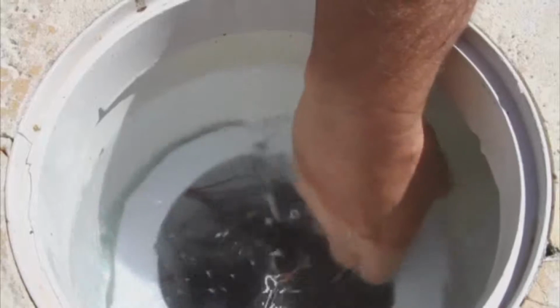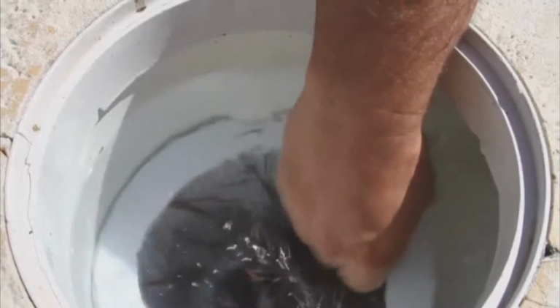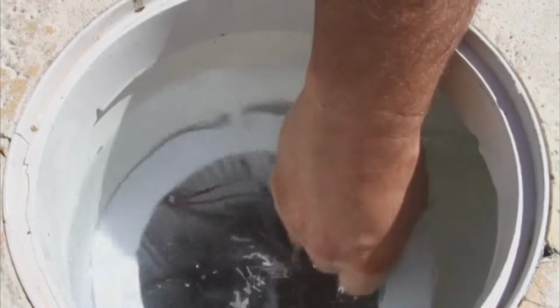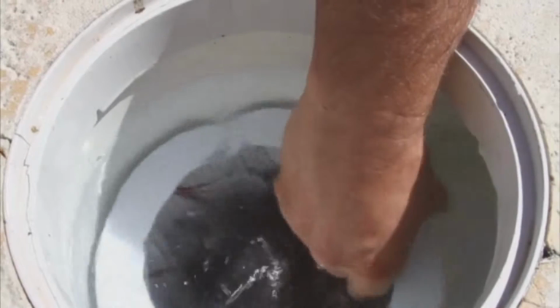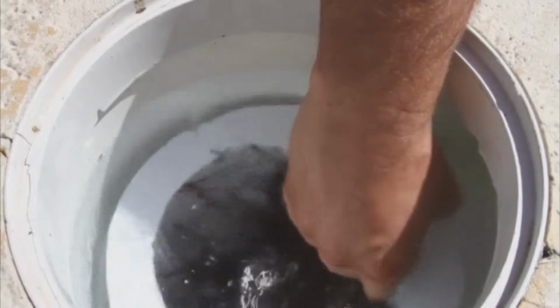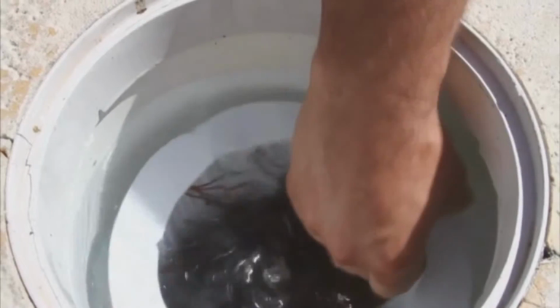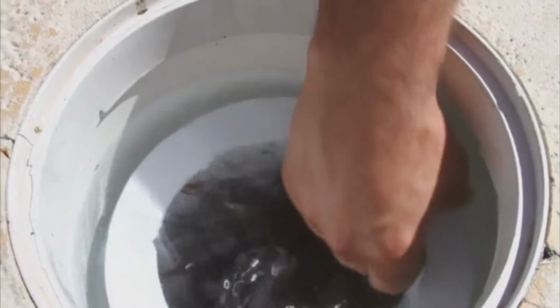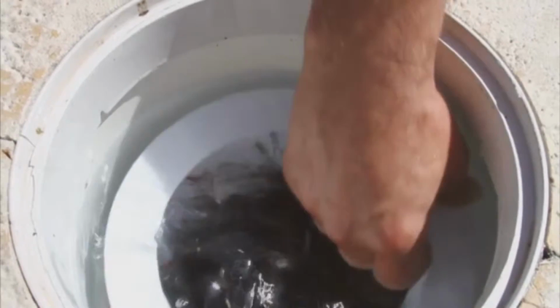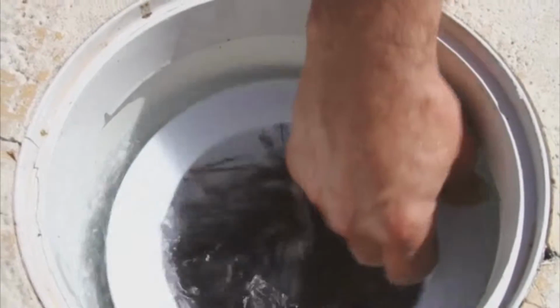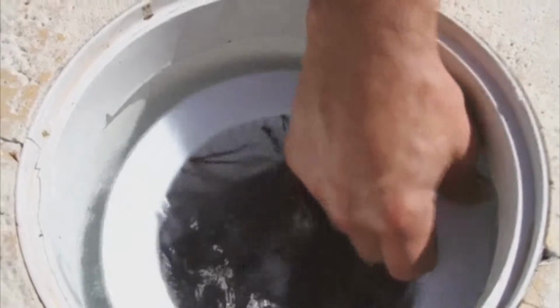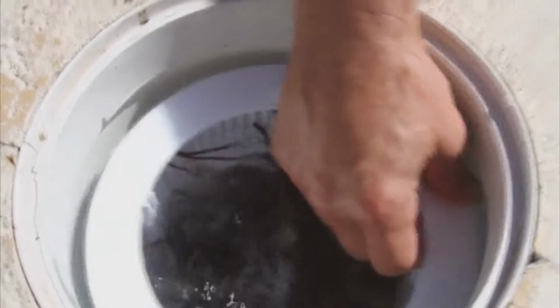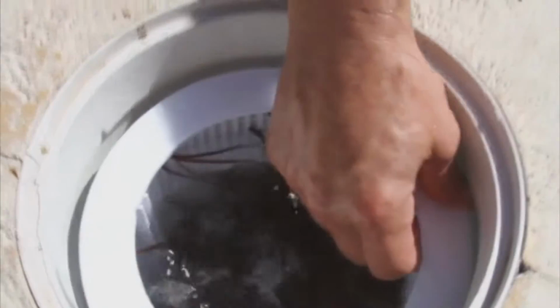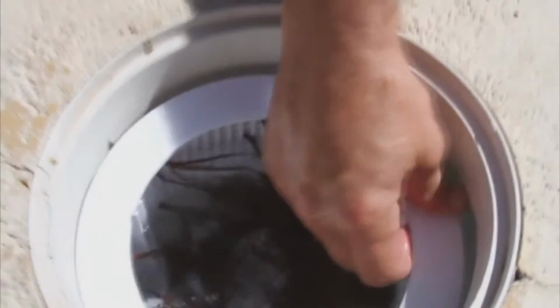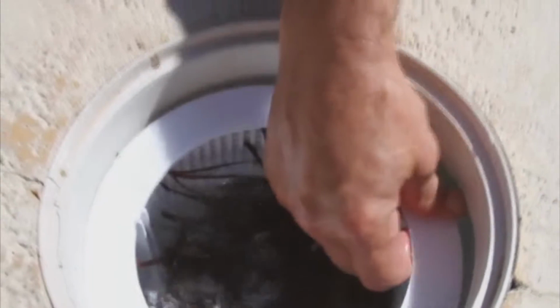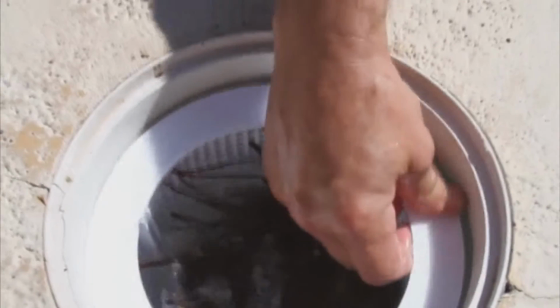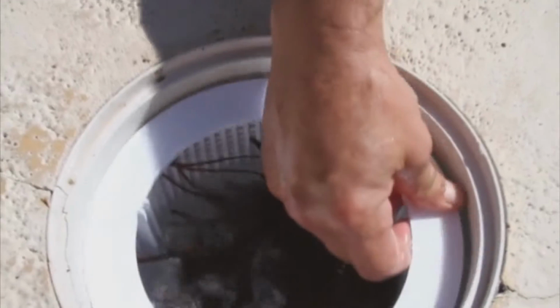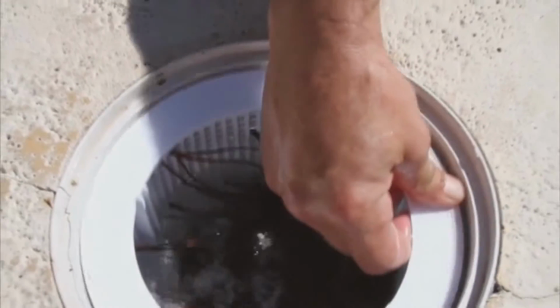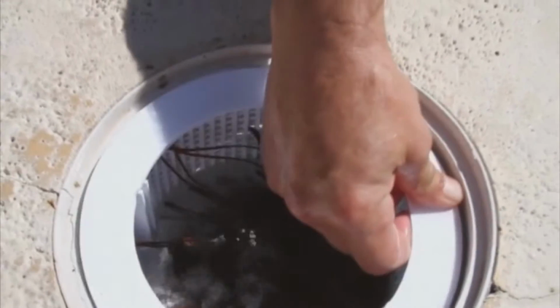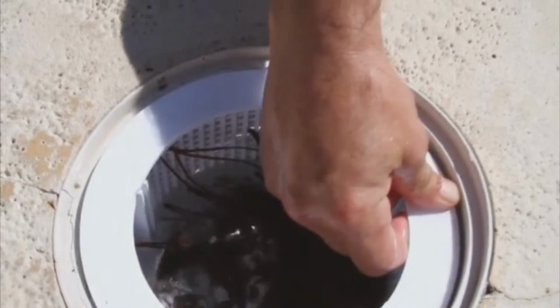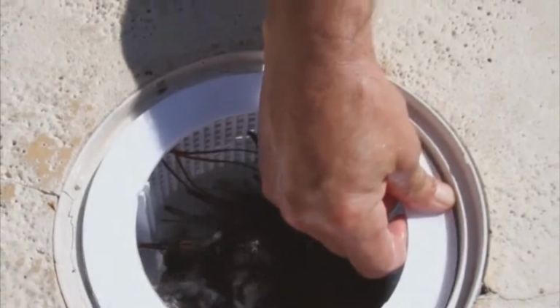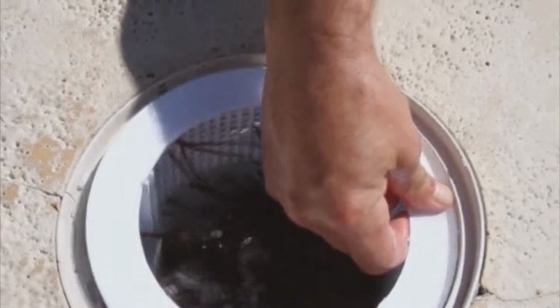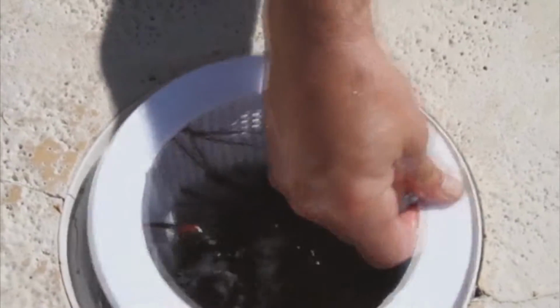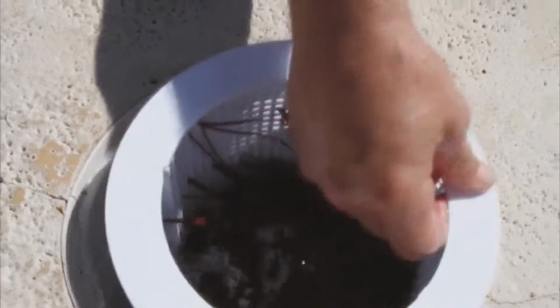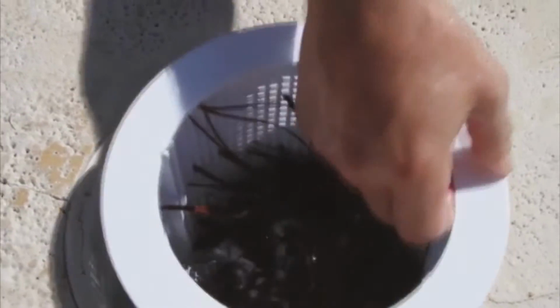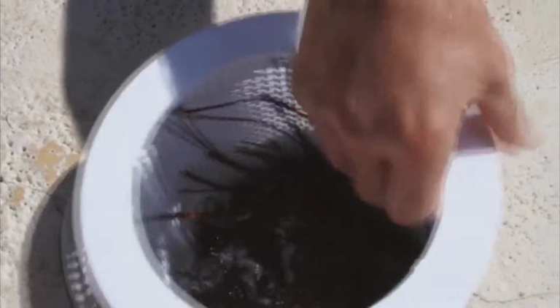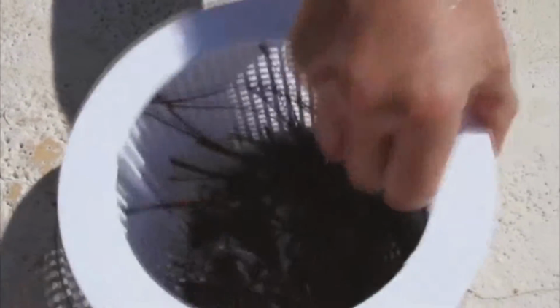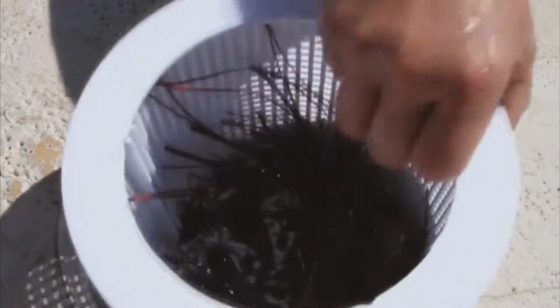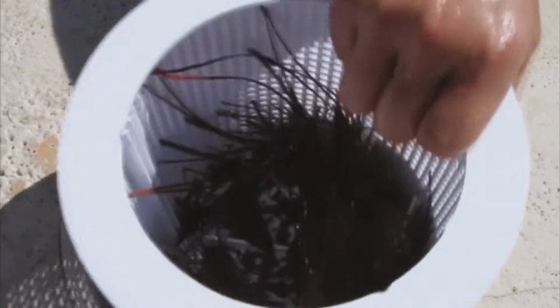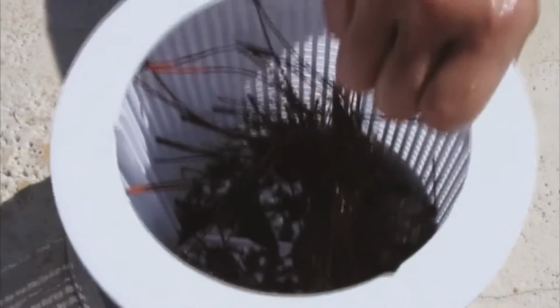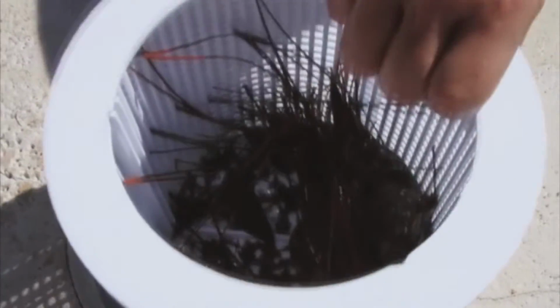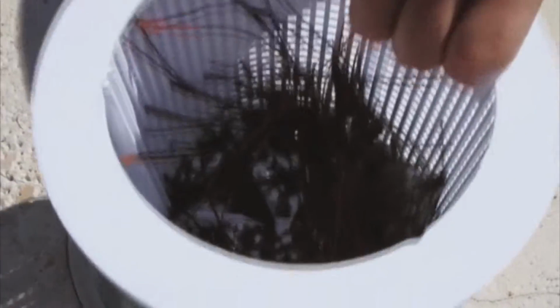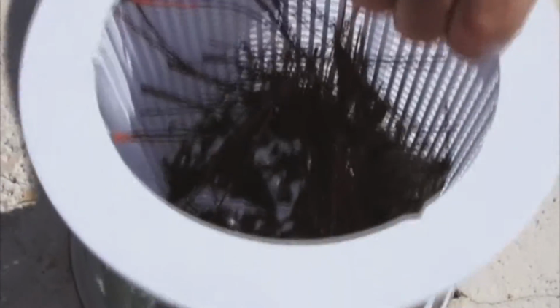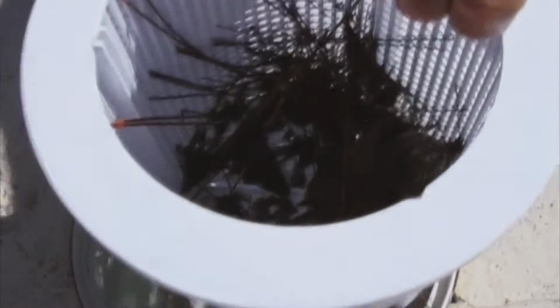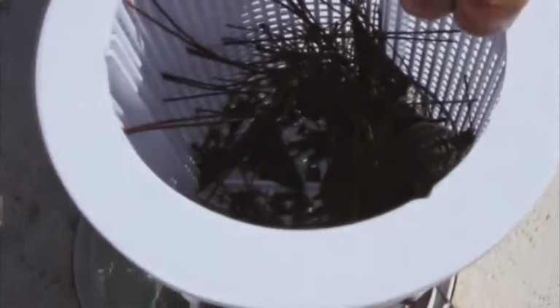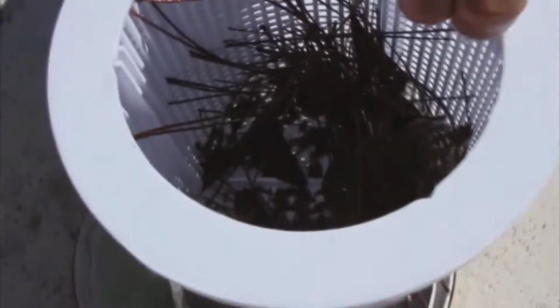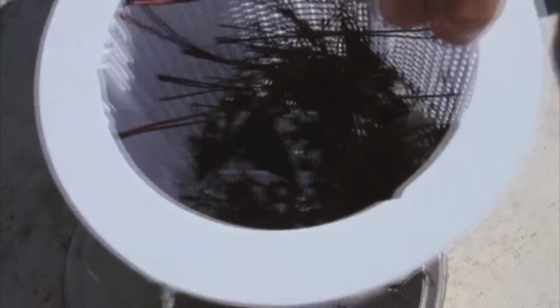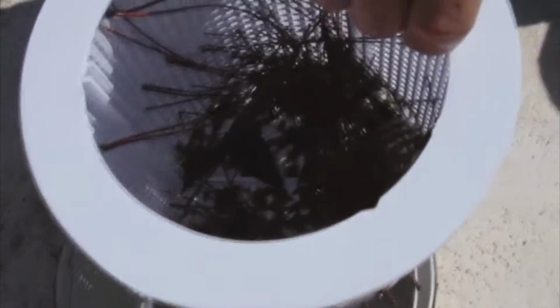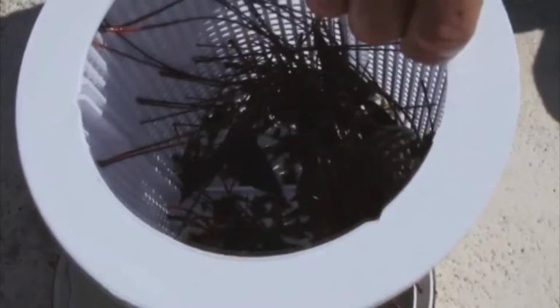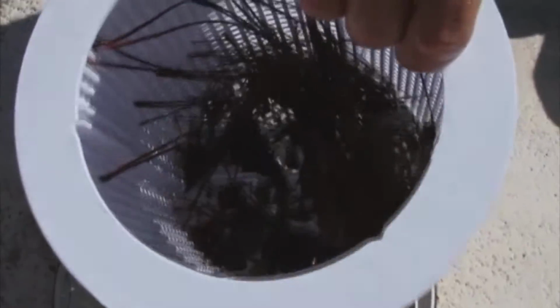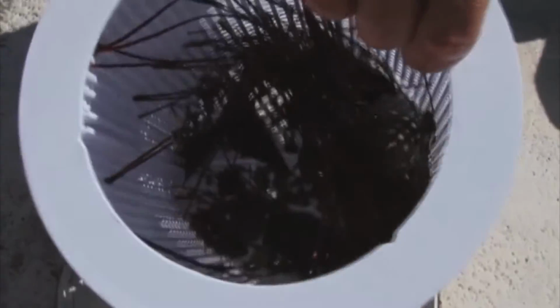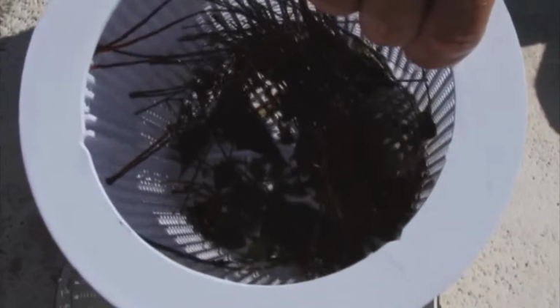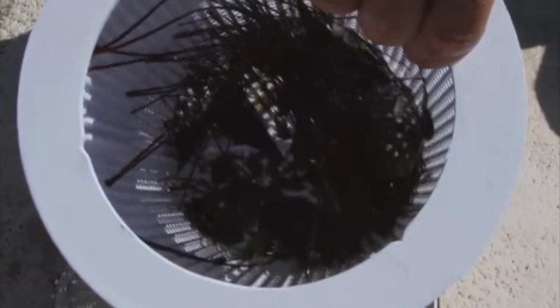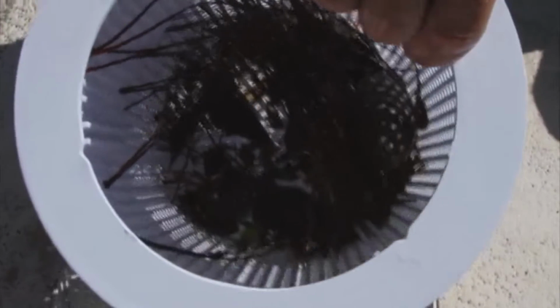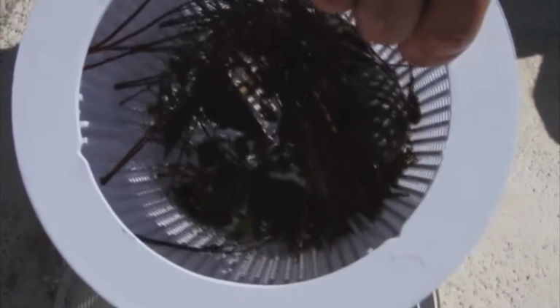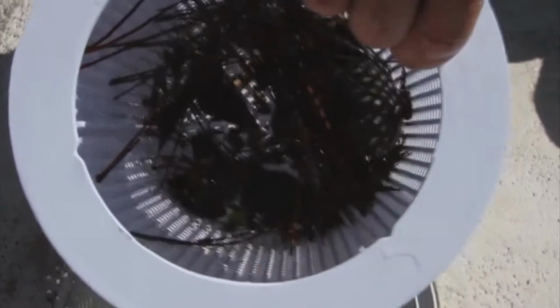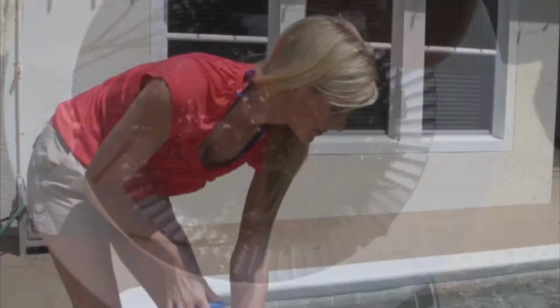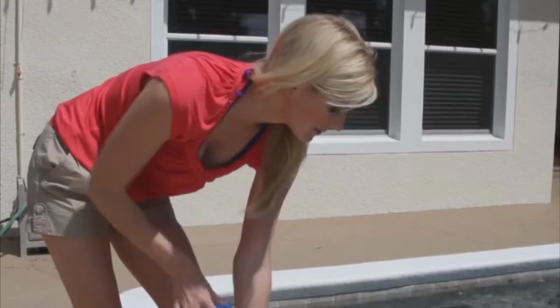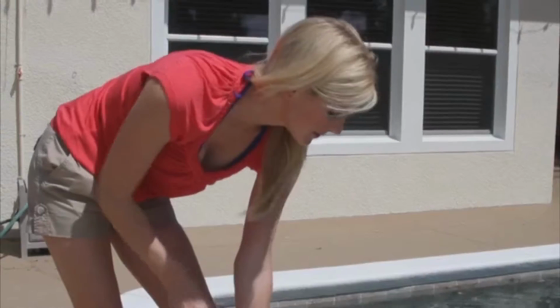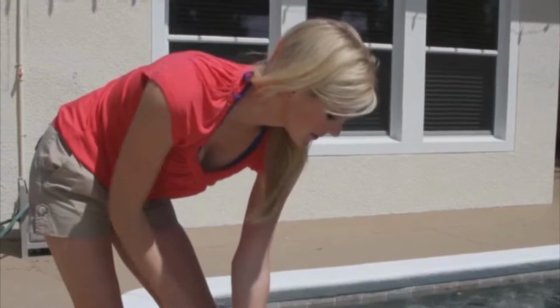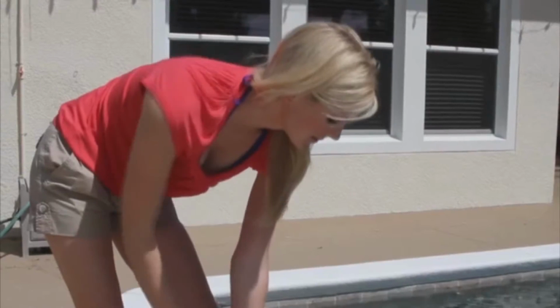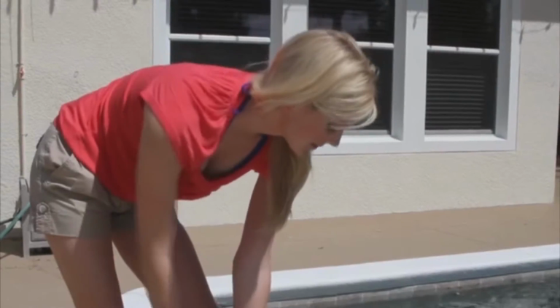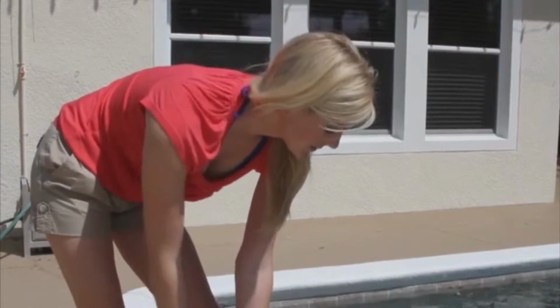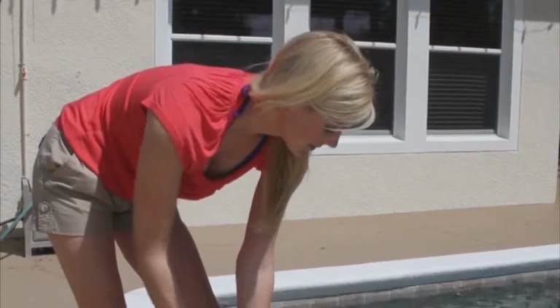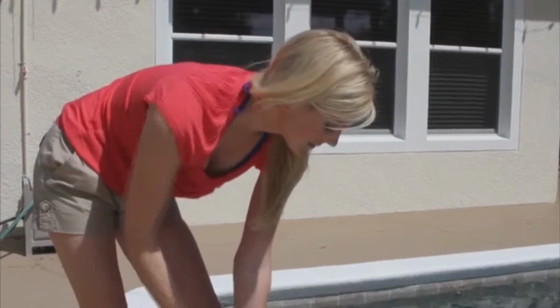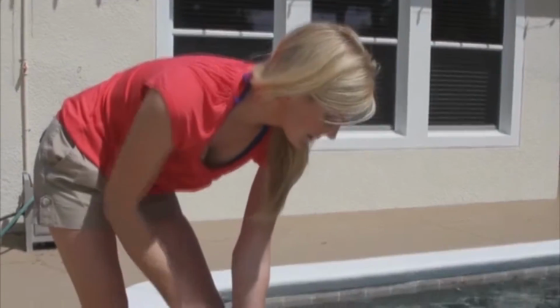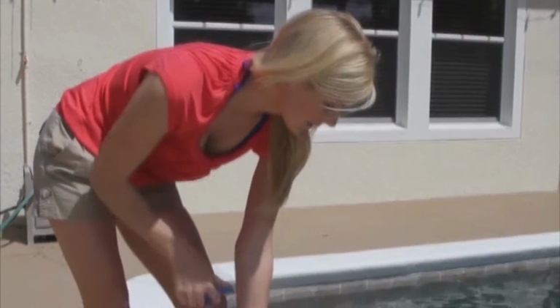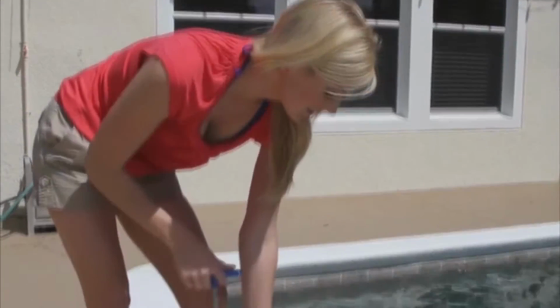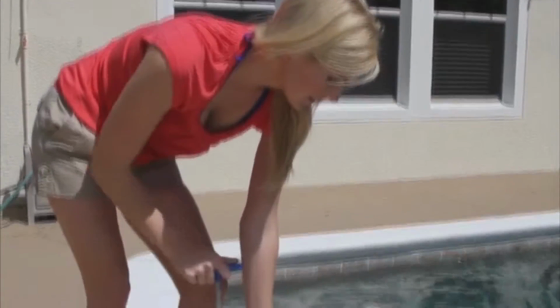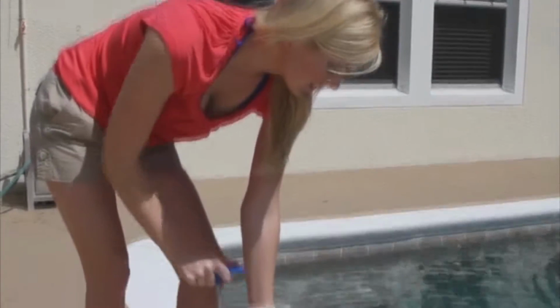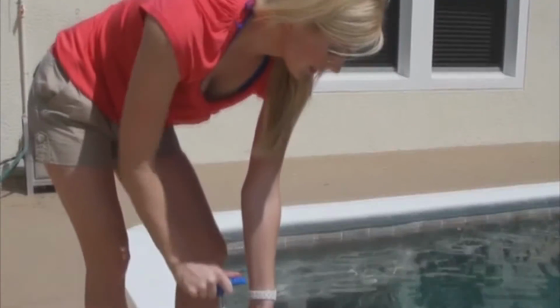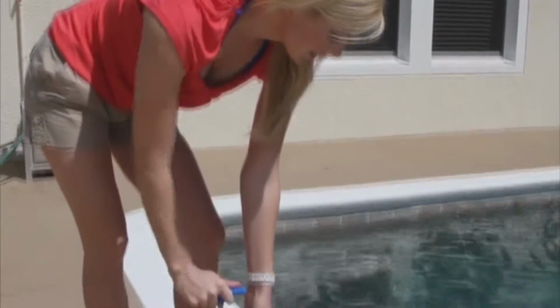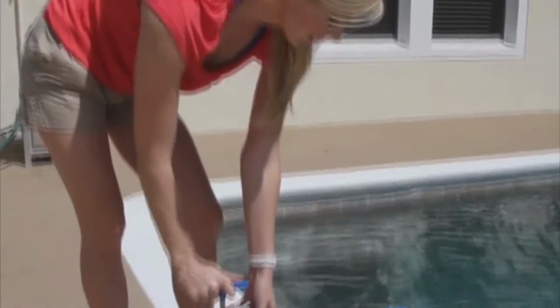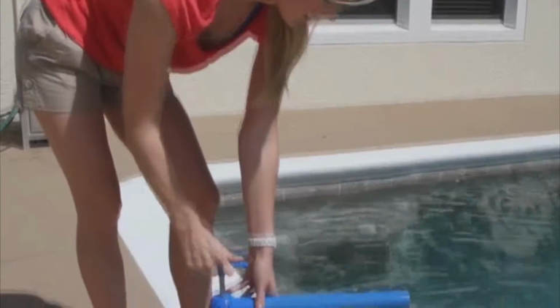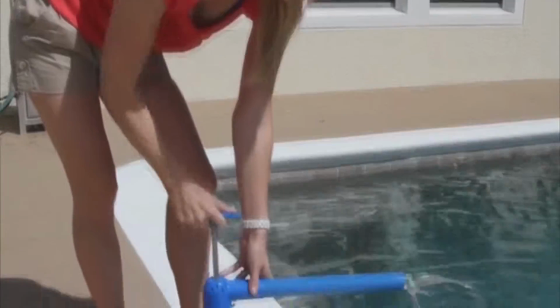Now, you can clean out your skimmer without touching the dirt, debris, worms, rodents, or spiders that may be in the skimmer basket.